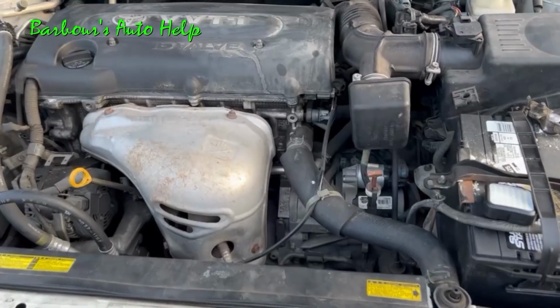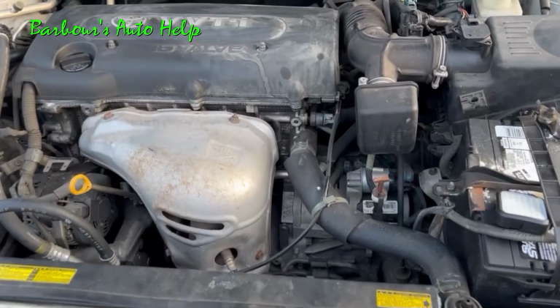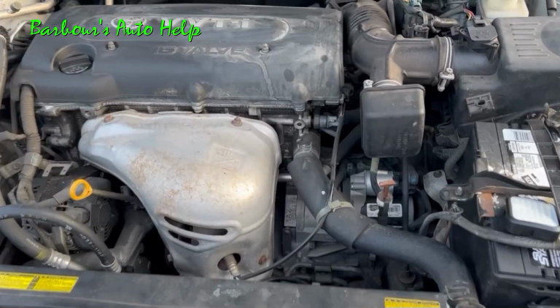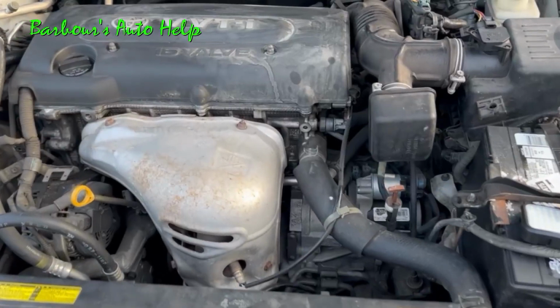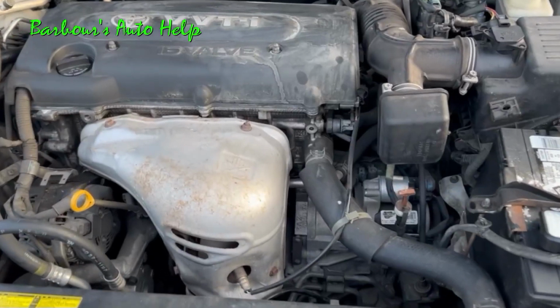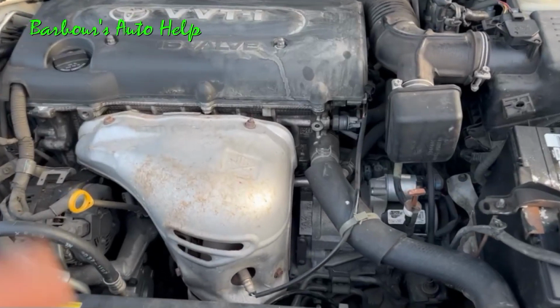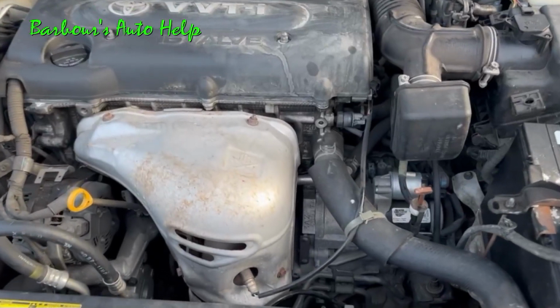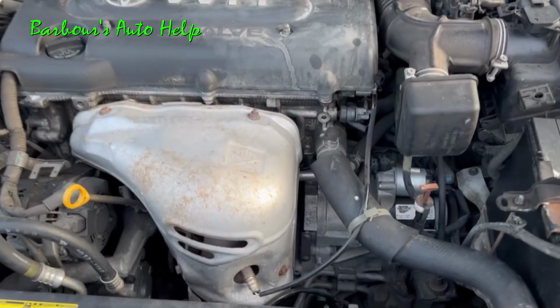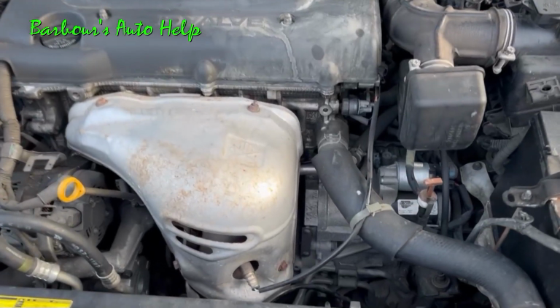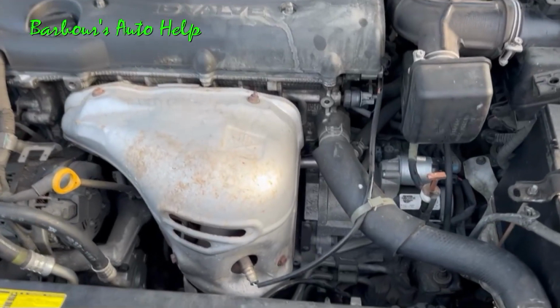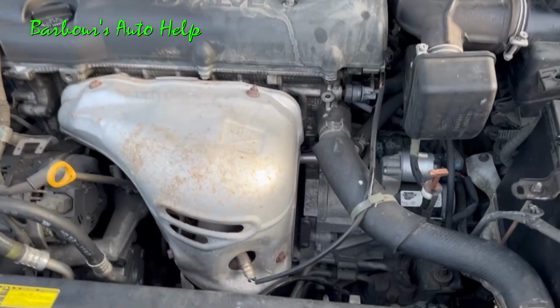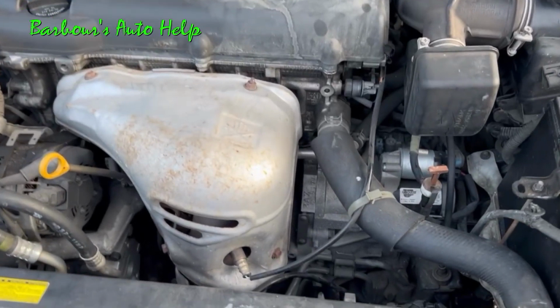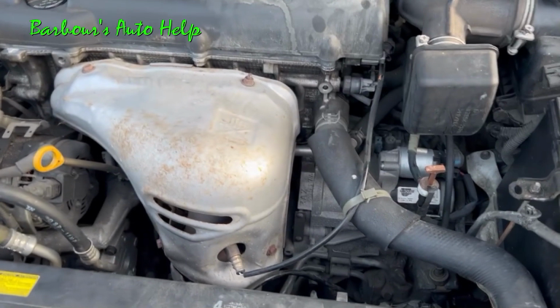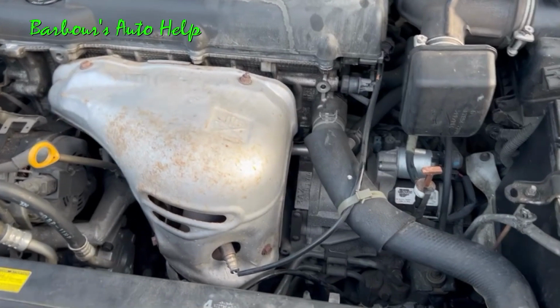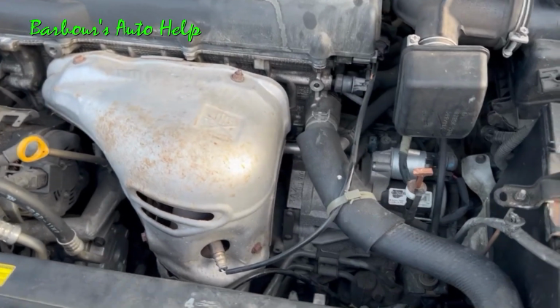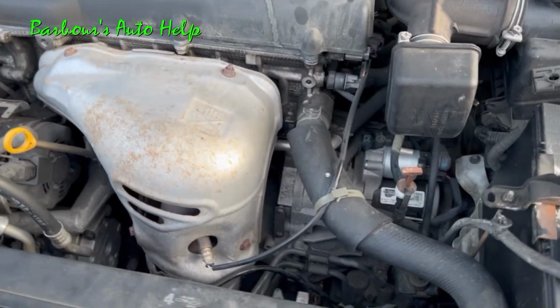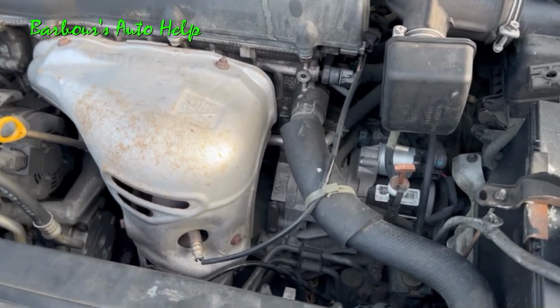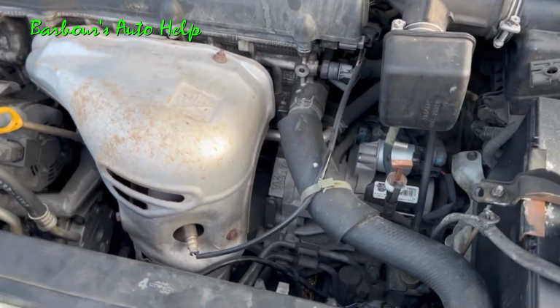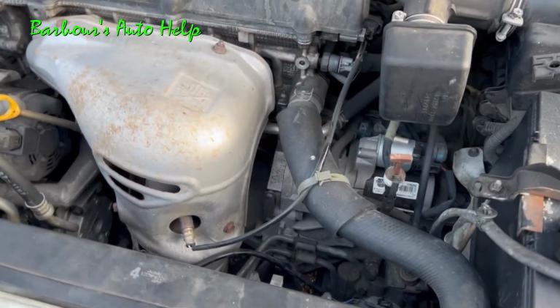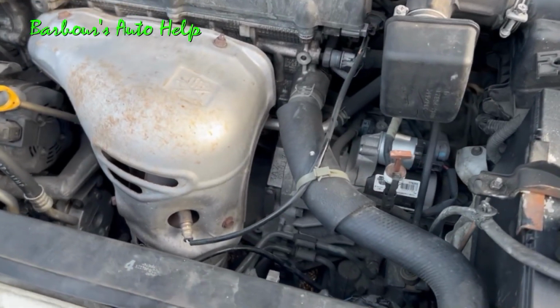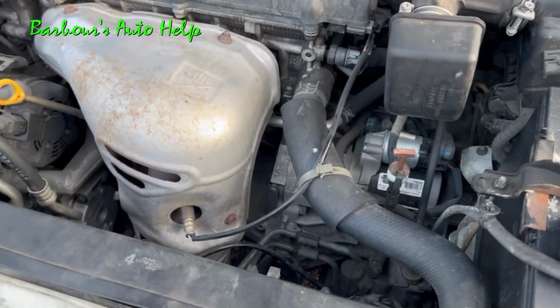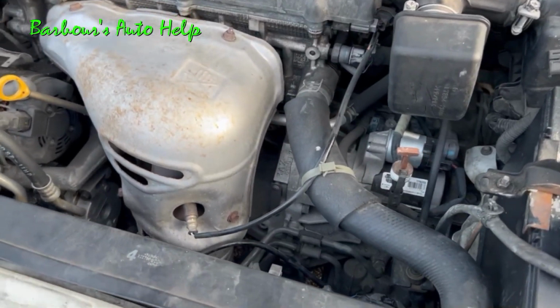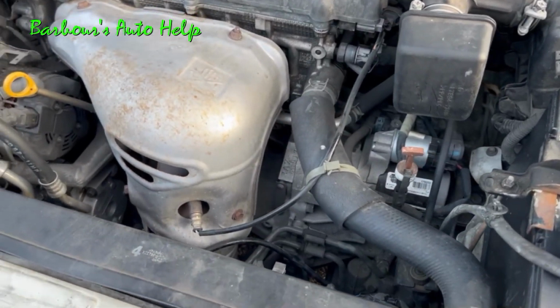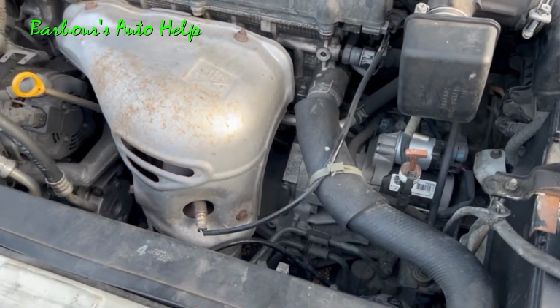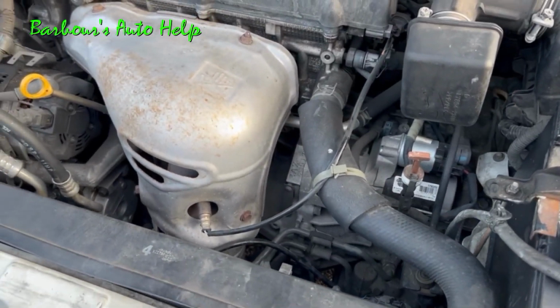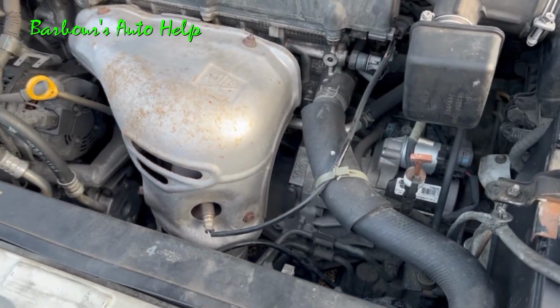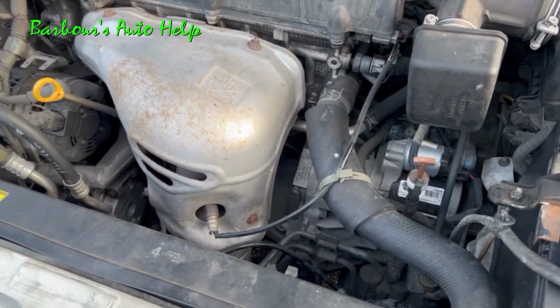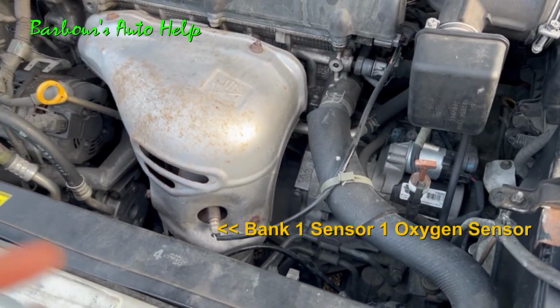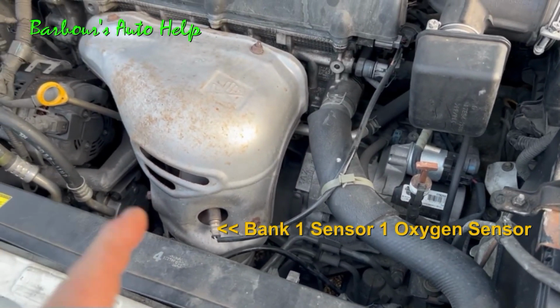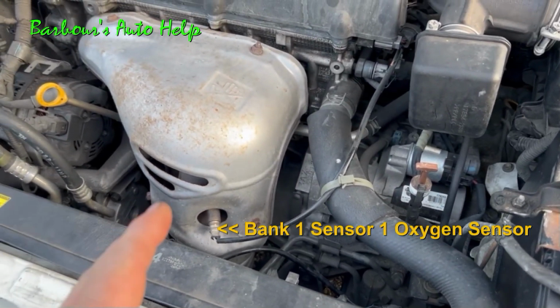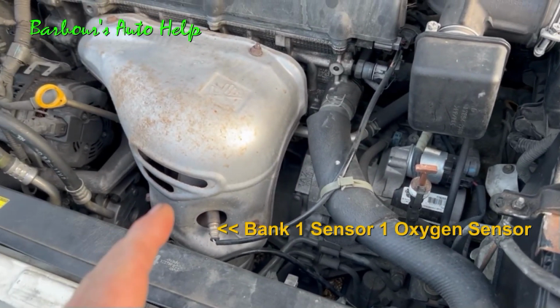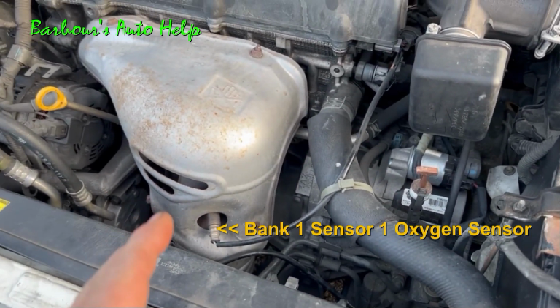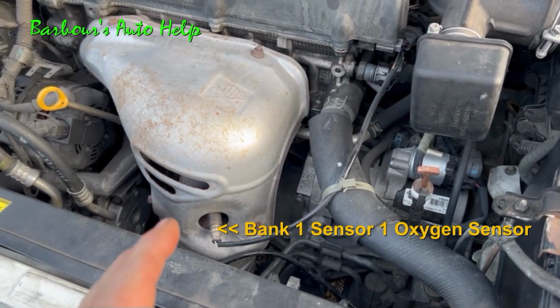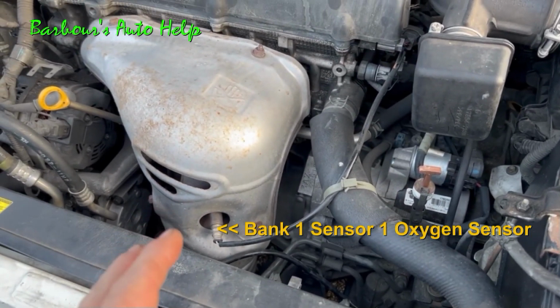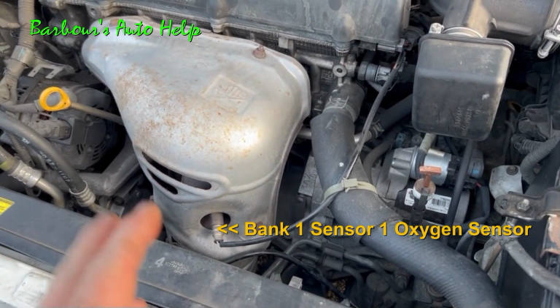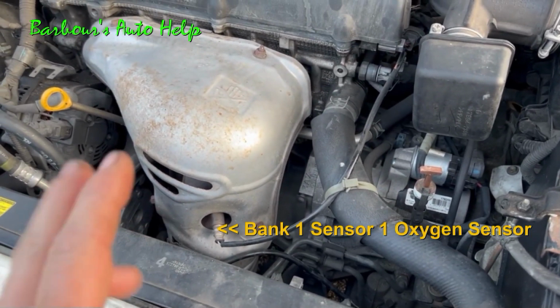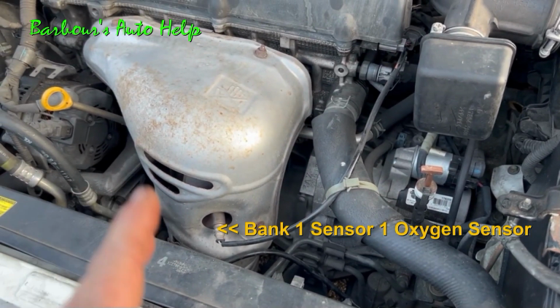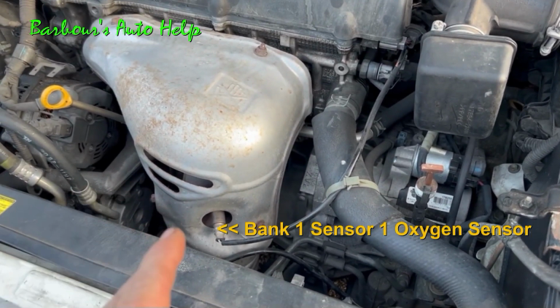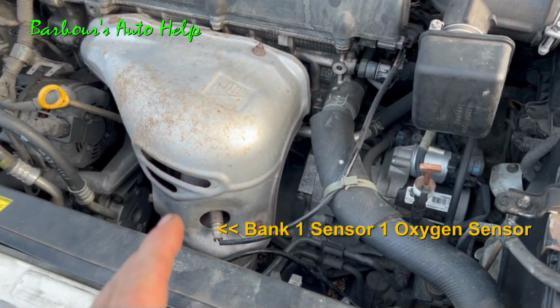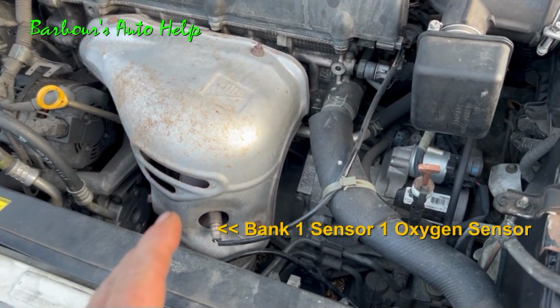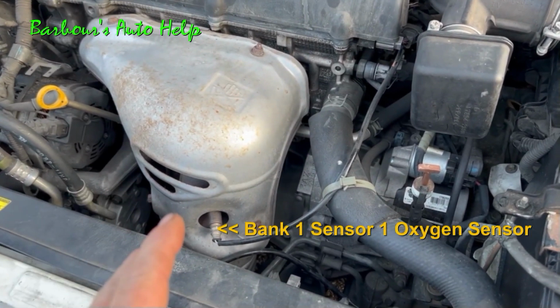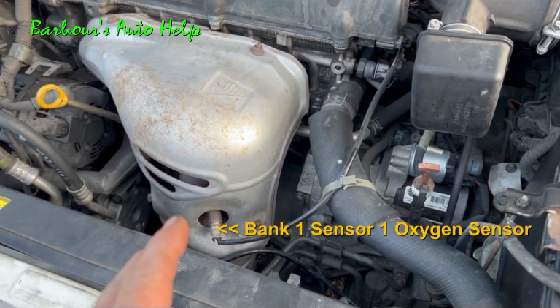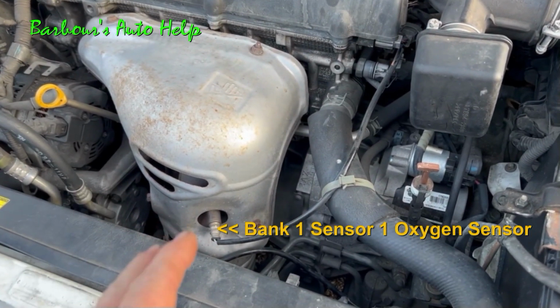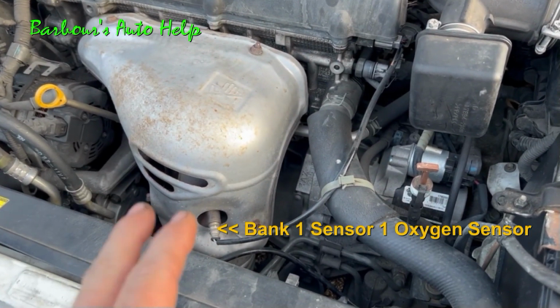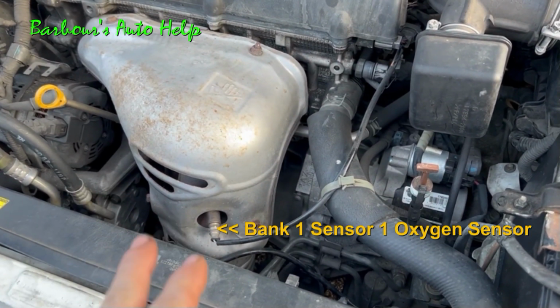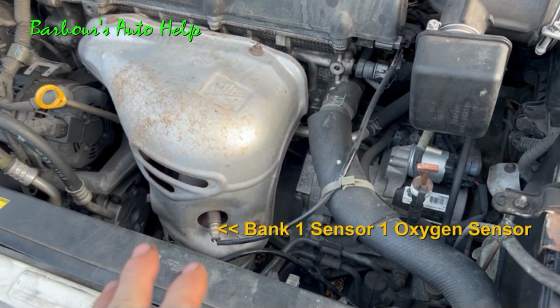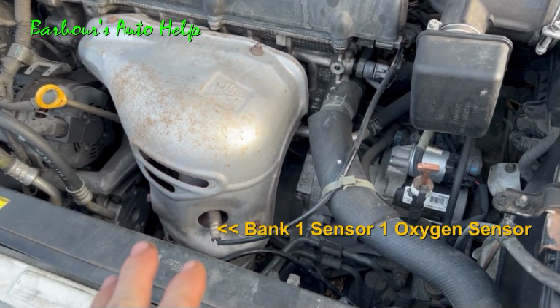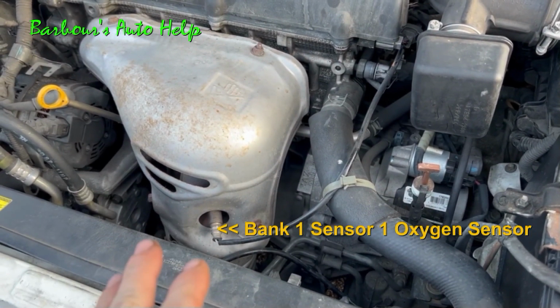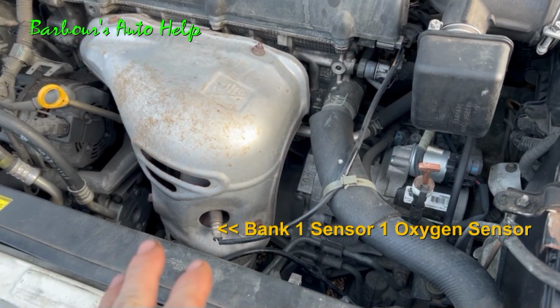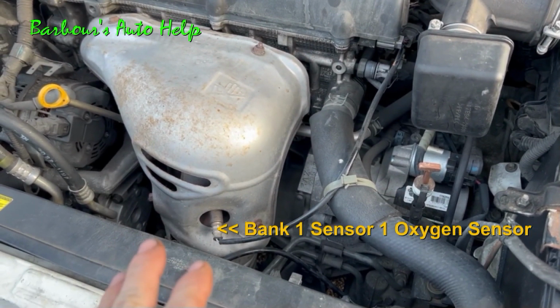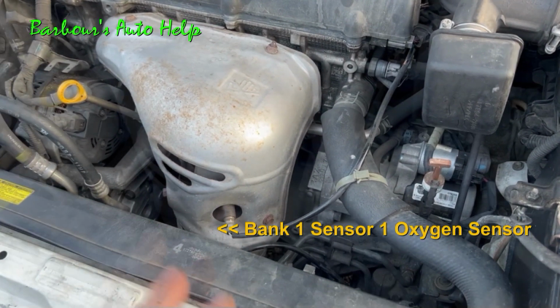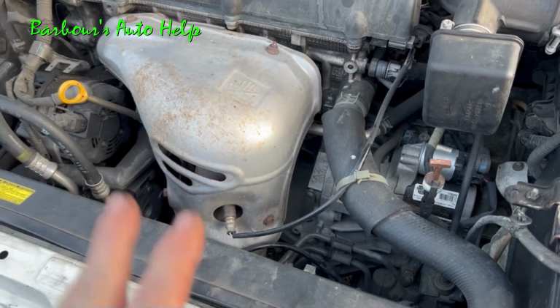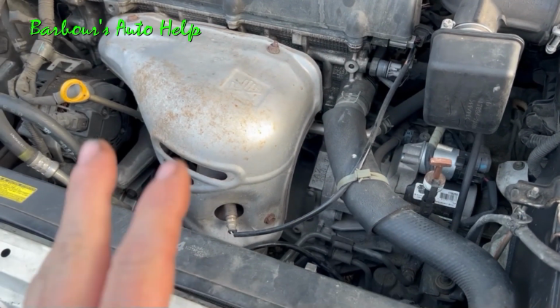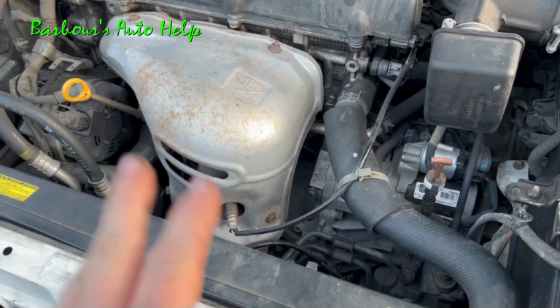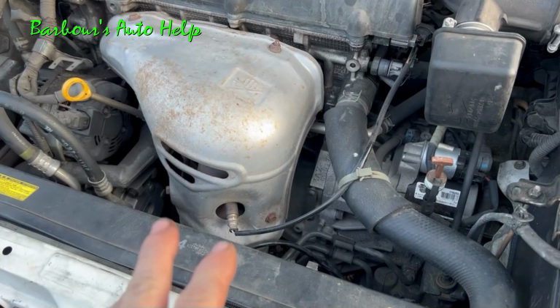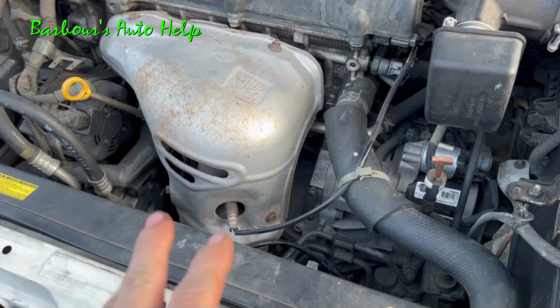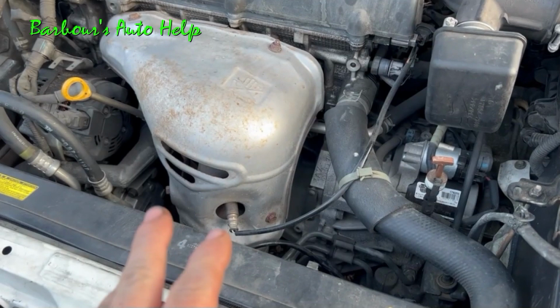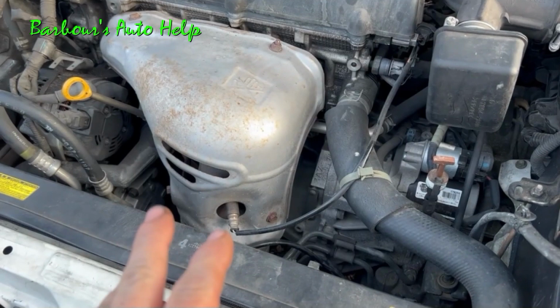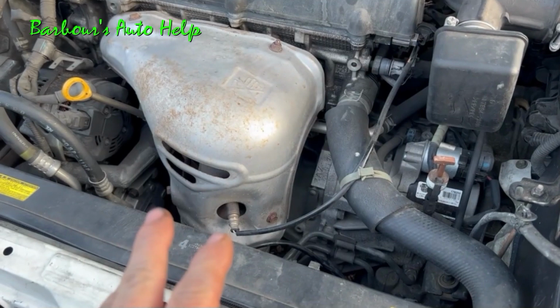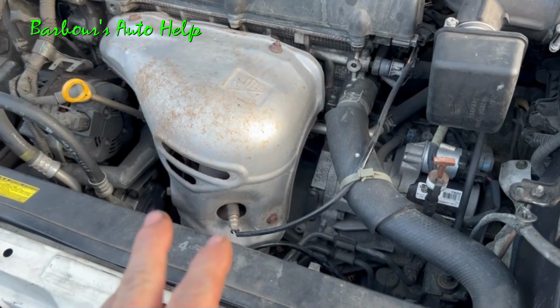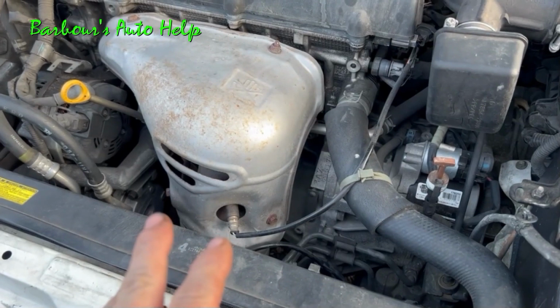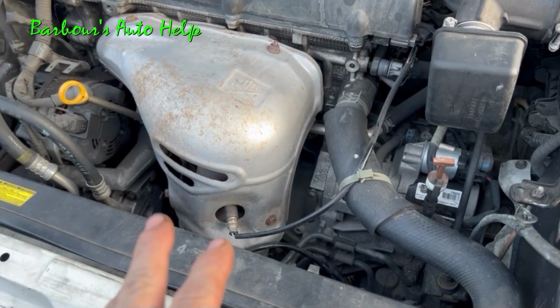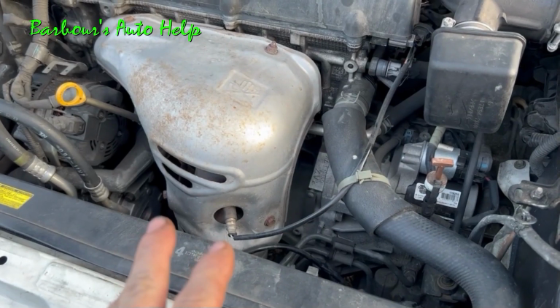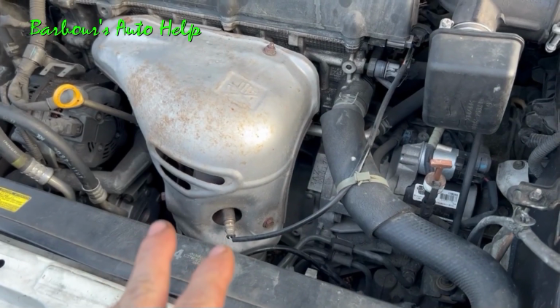Okay, so let's get down in there and change out this O2 sensor. Now, this is the Bank 1 Sensor 1 oxygen sensor that I'm going to be showing you how to replace today.